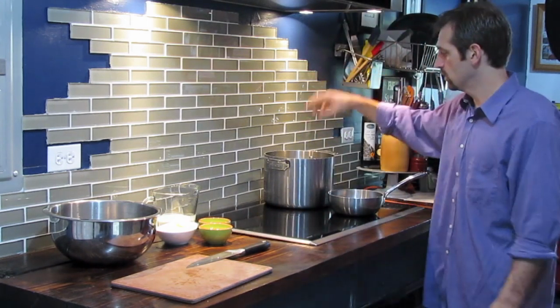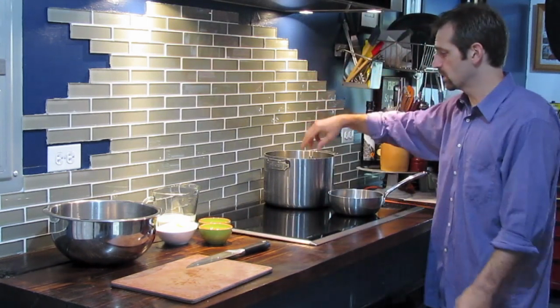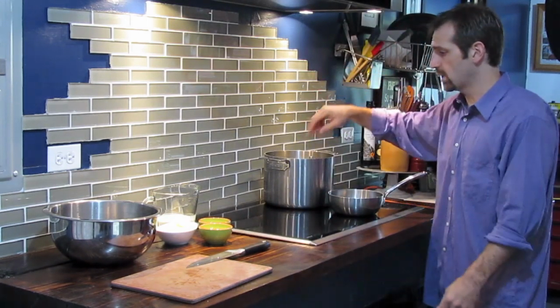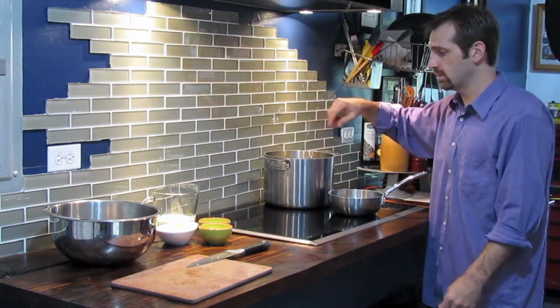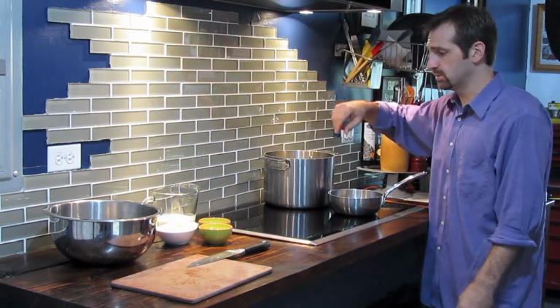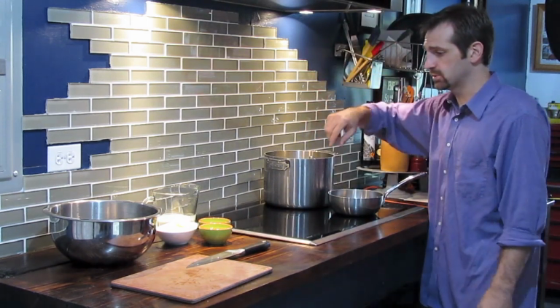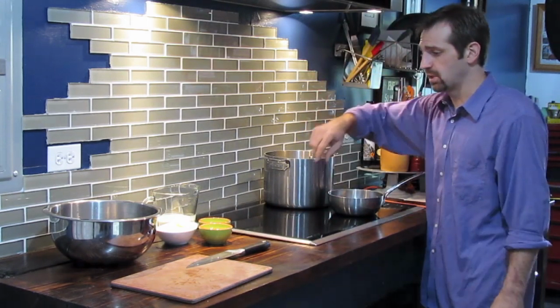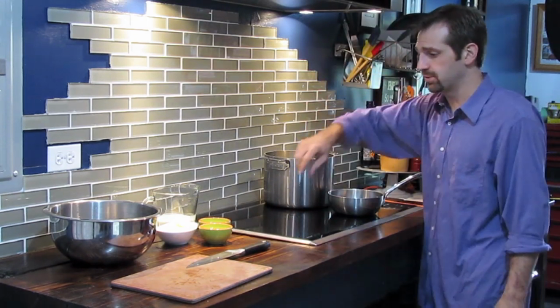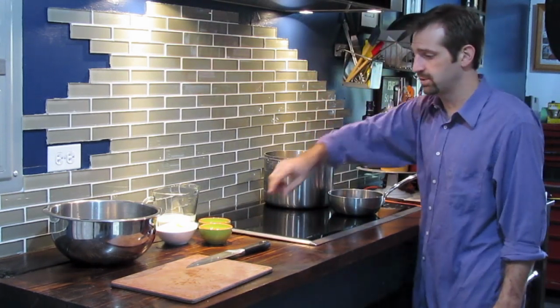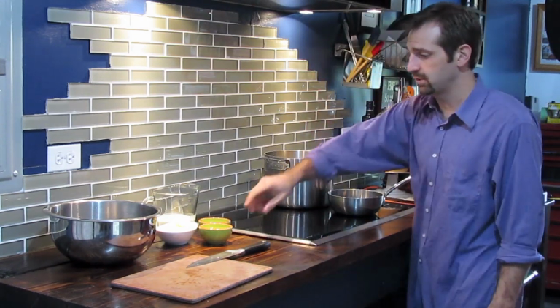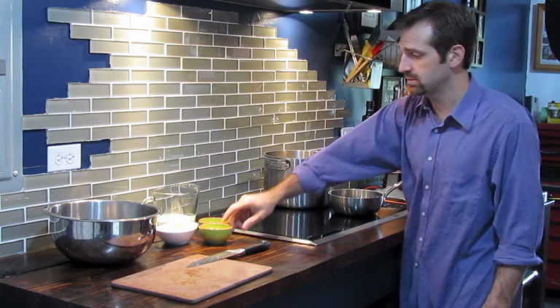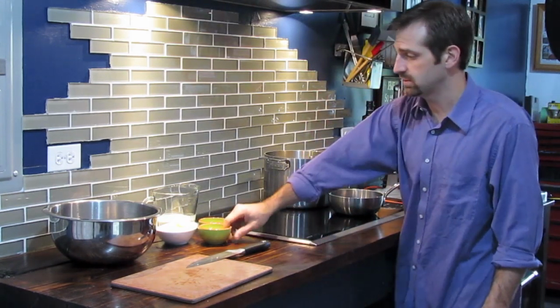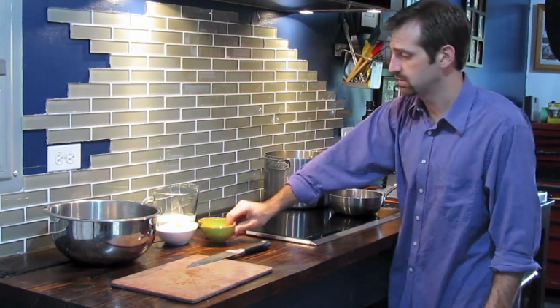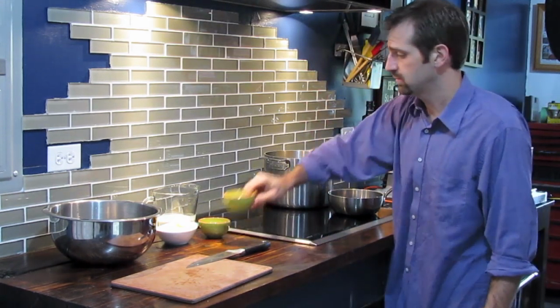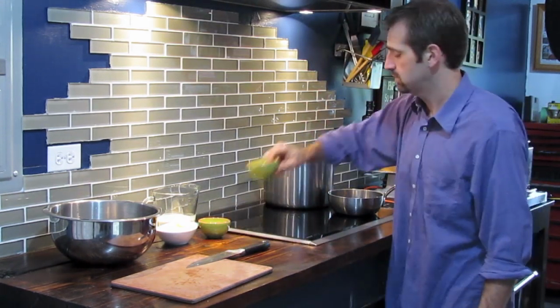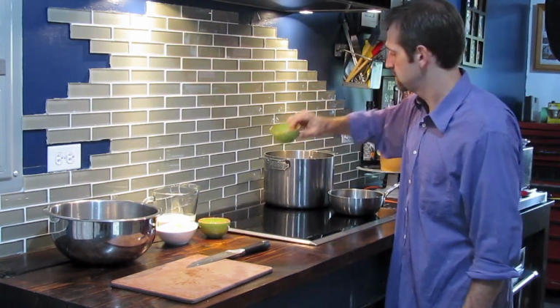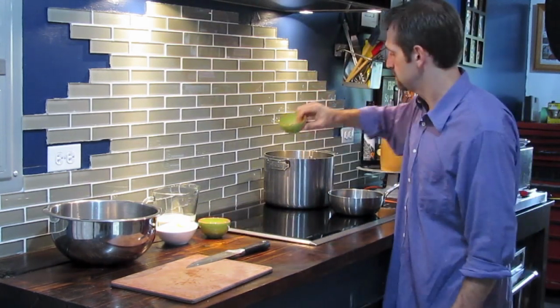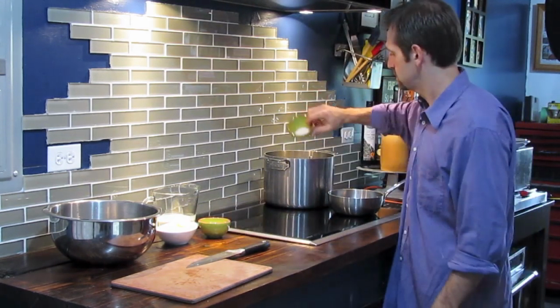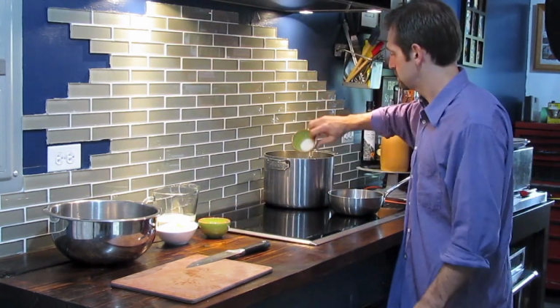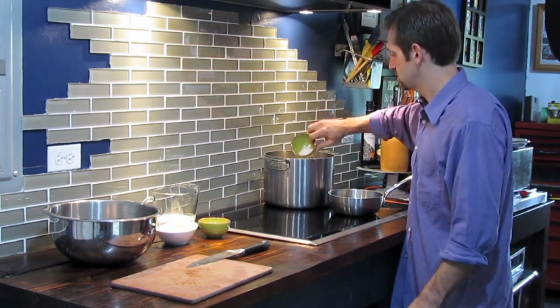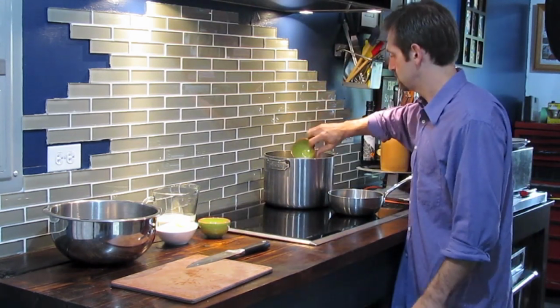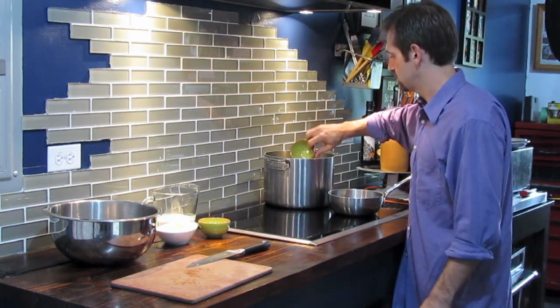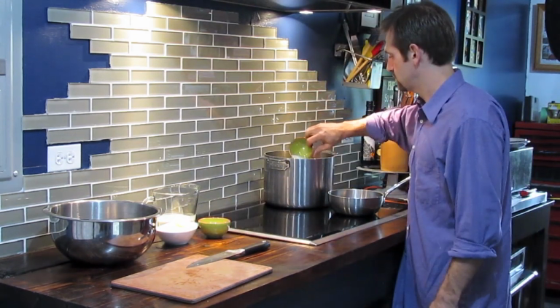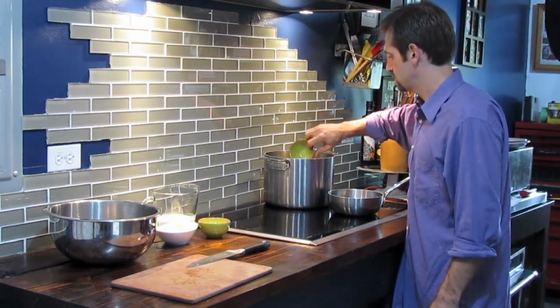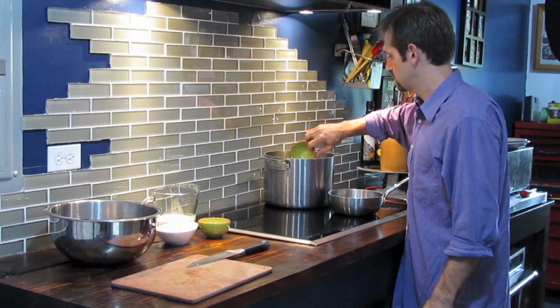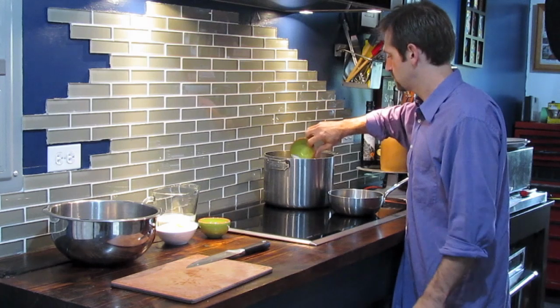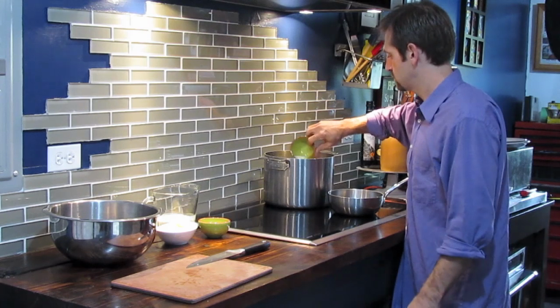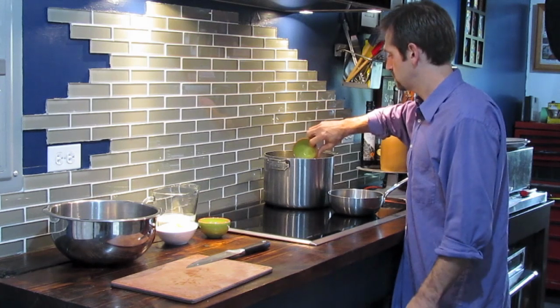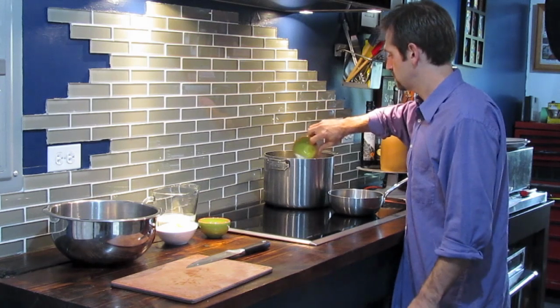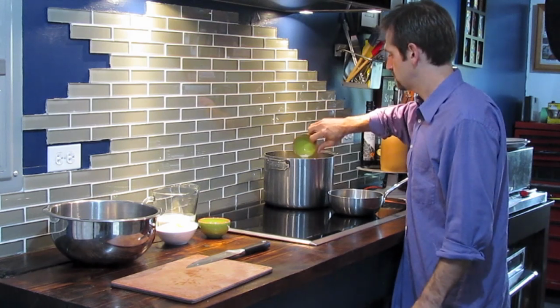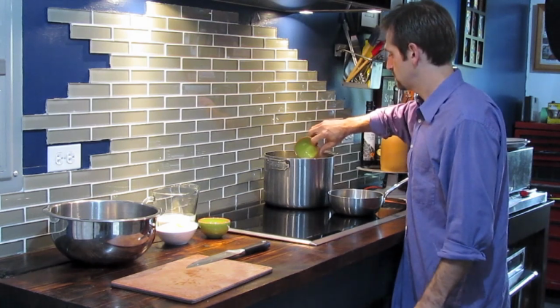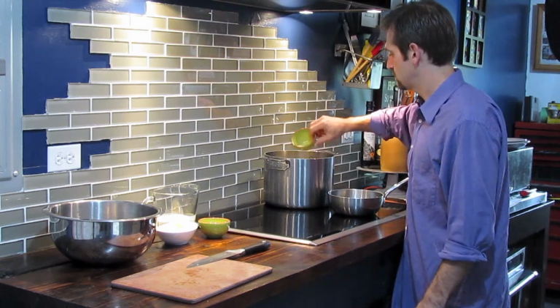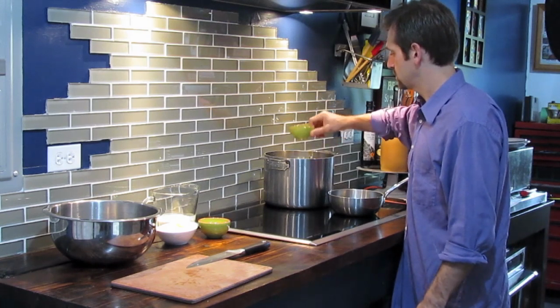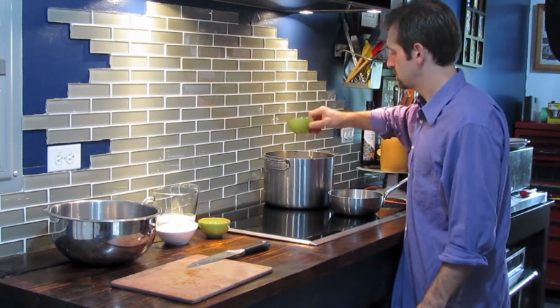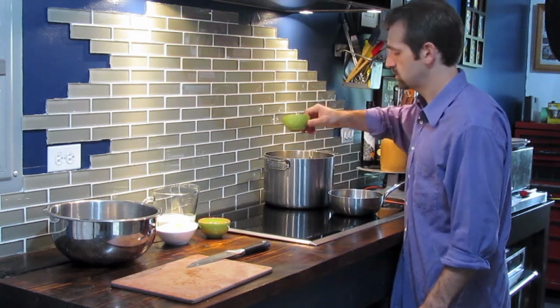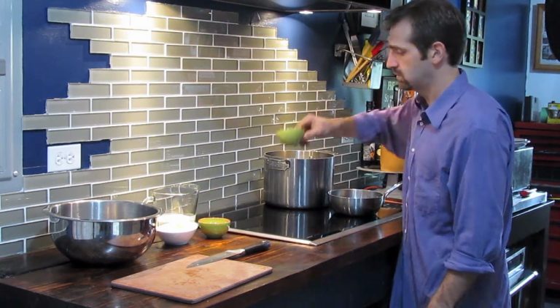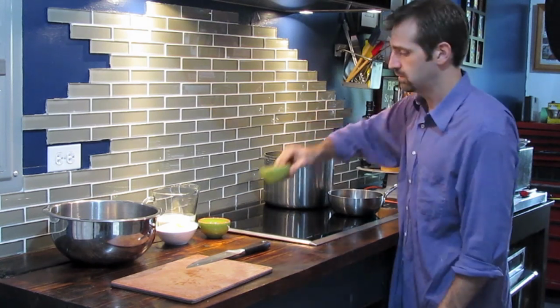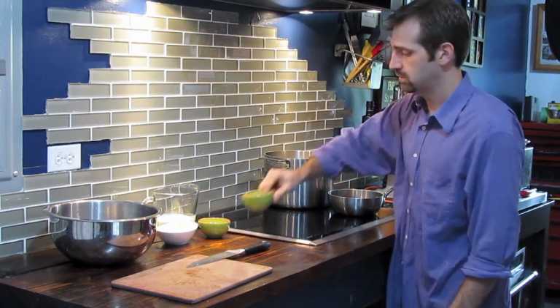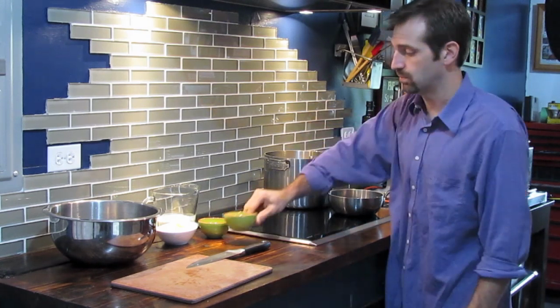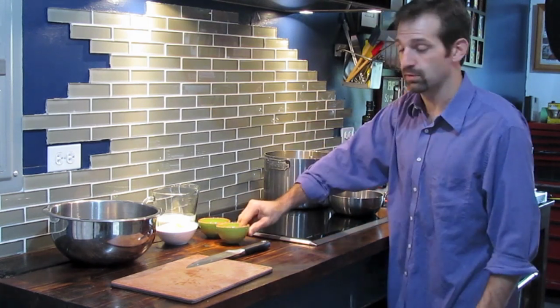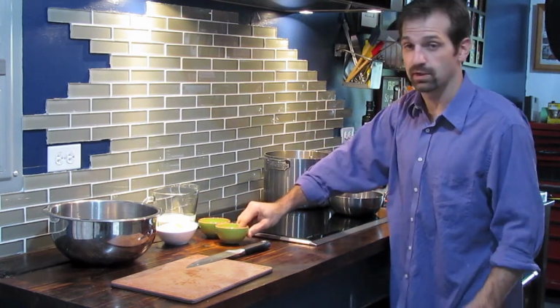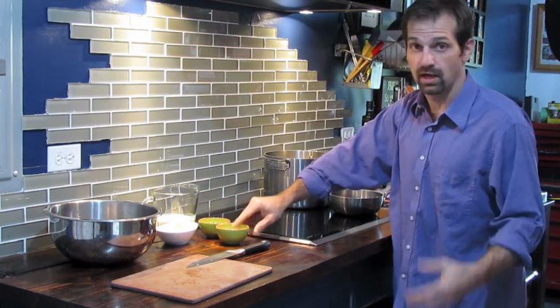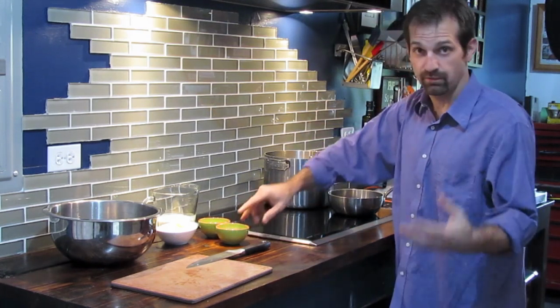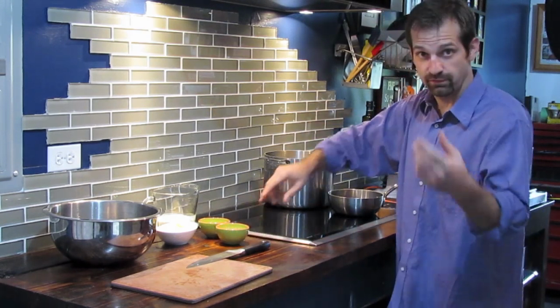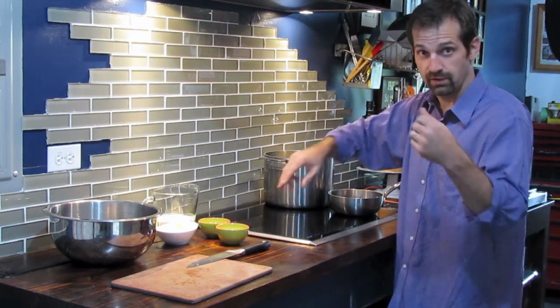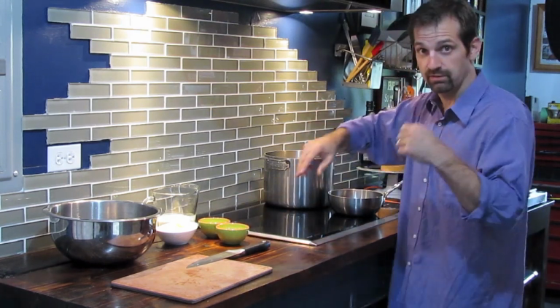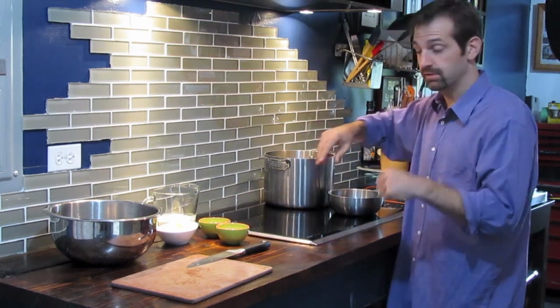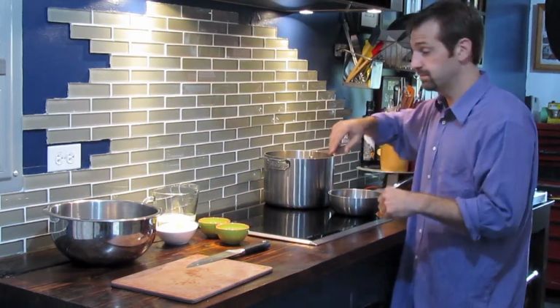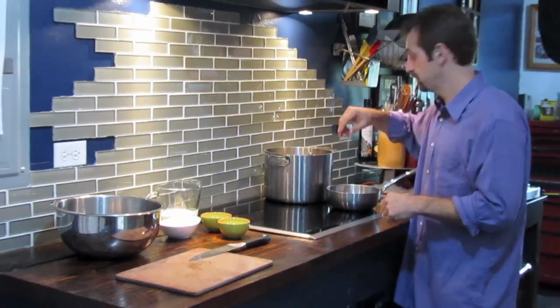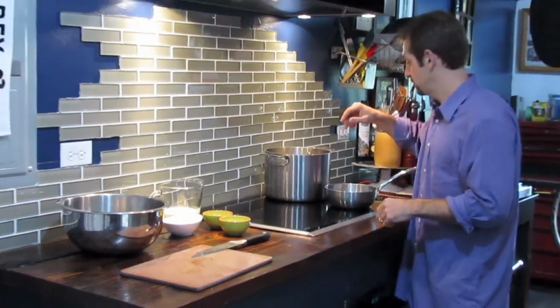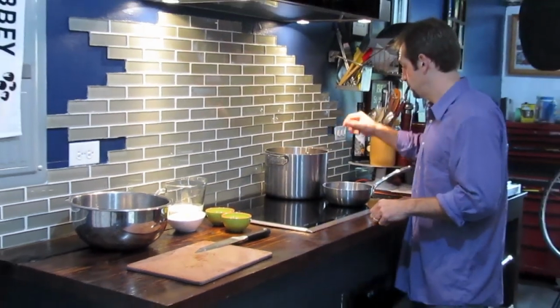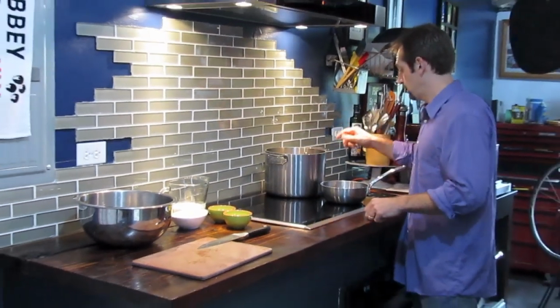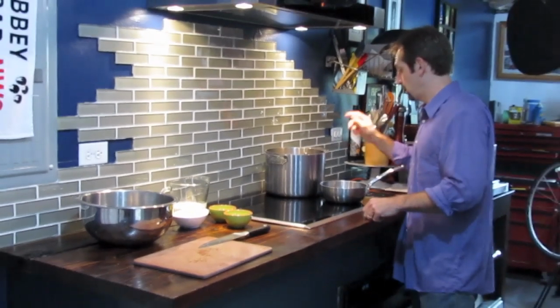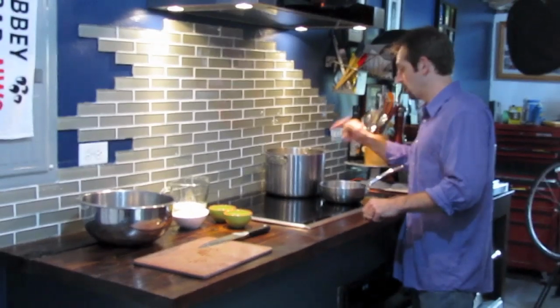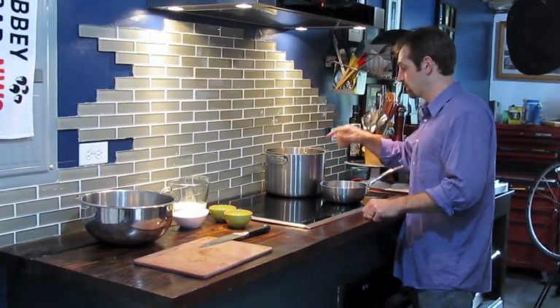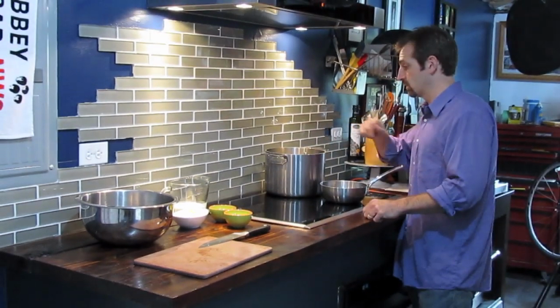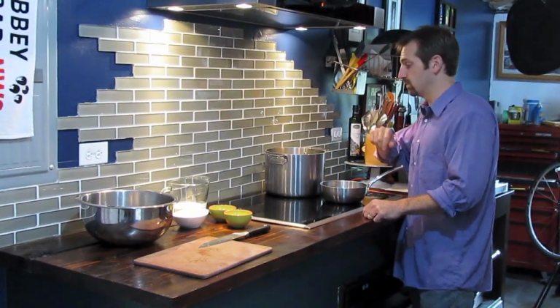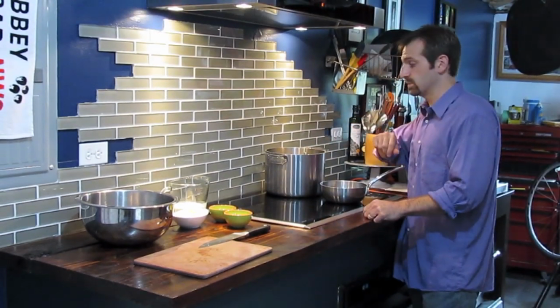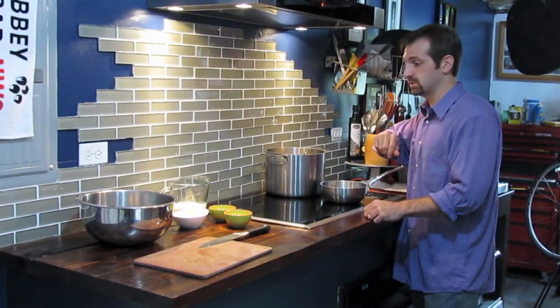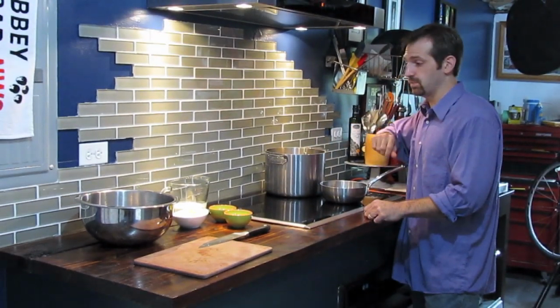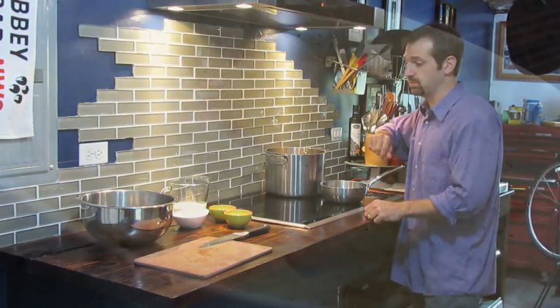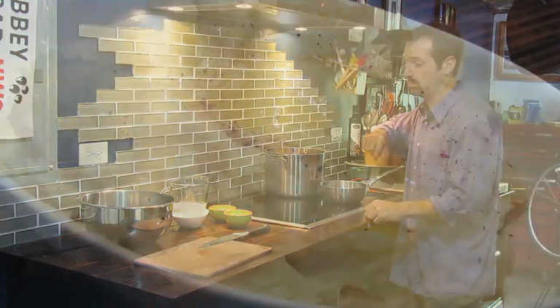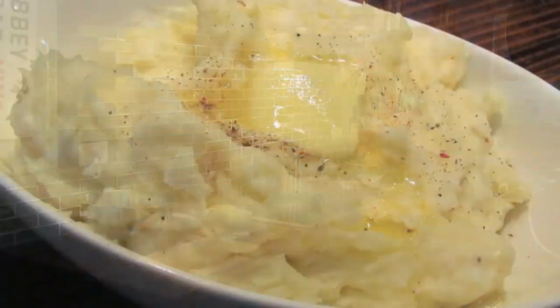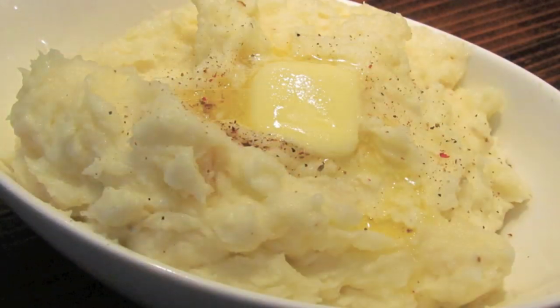We're going to add a little salt to this to bring out flavor, and we're going to bring this up to a boil.